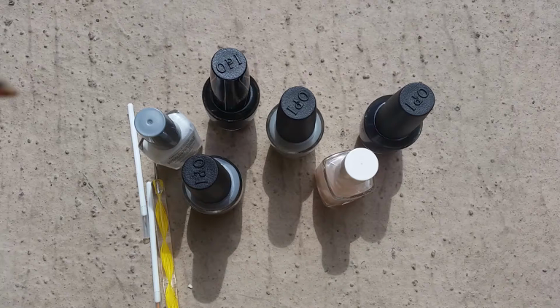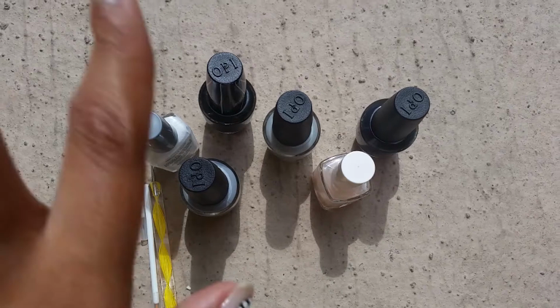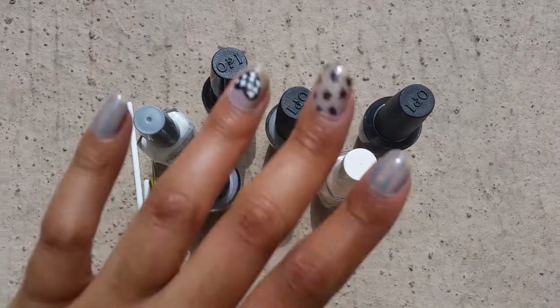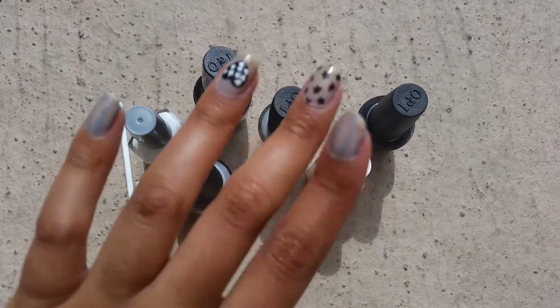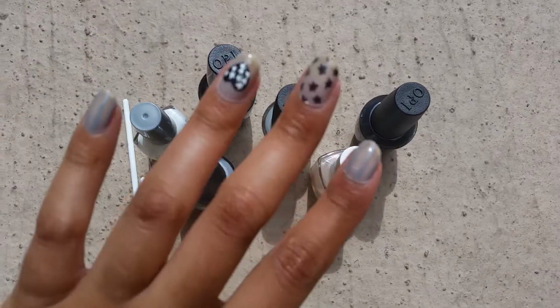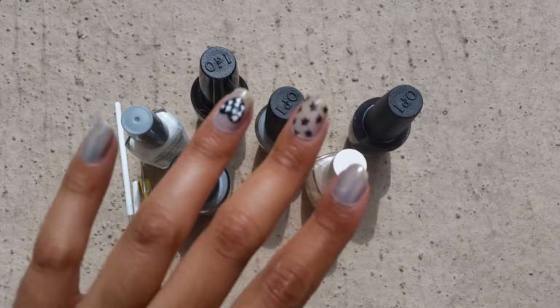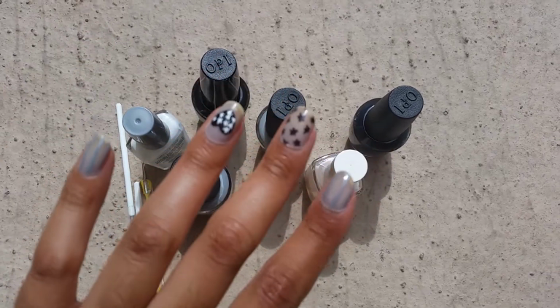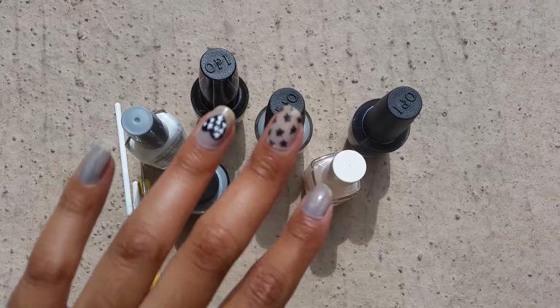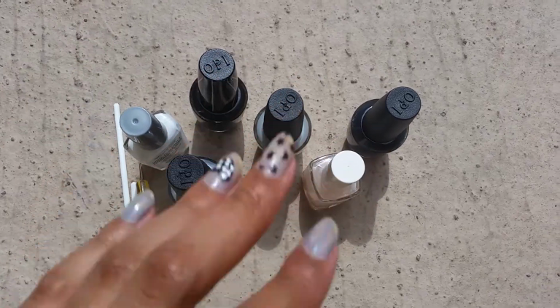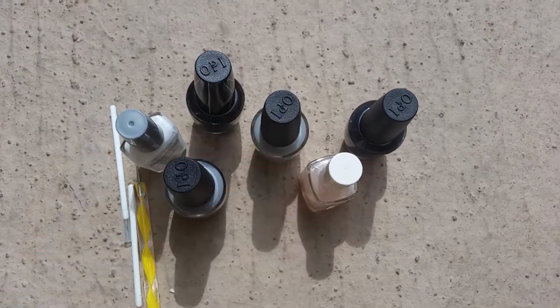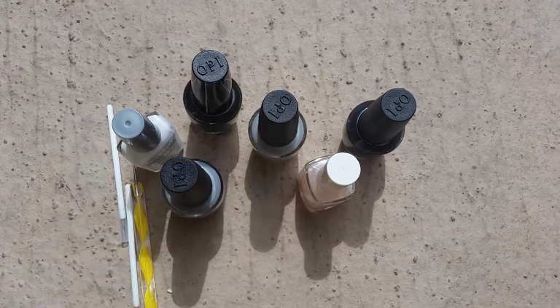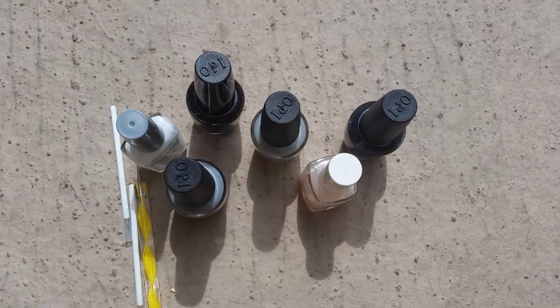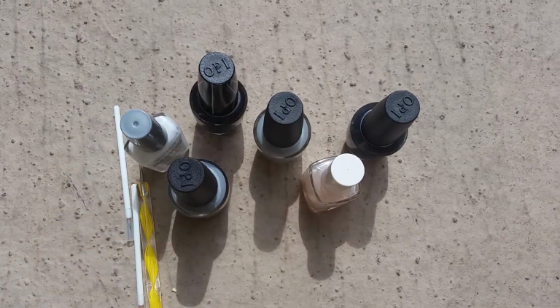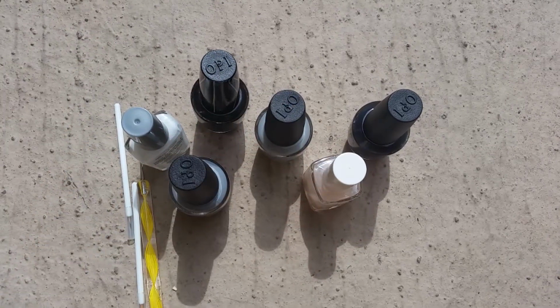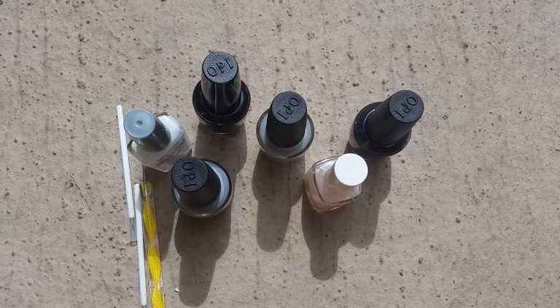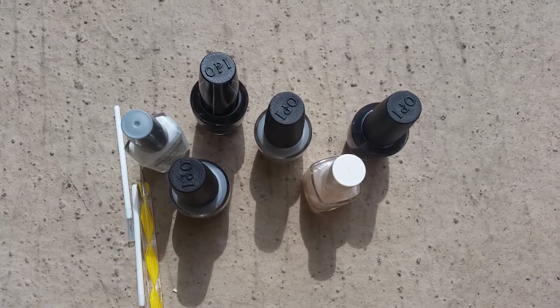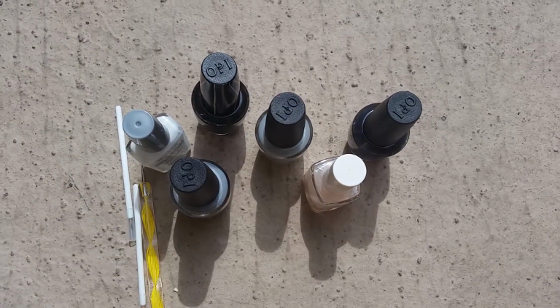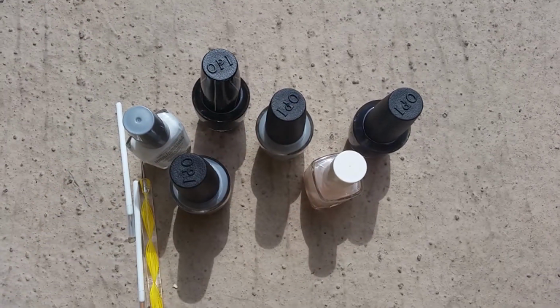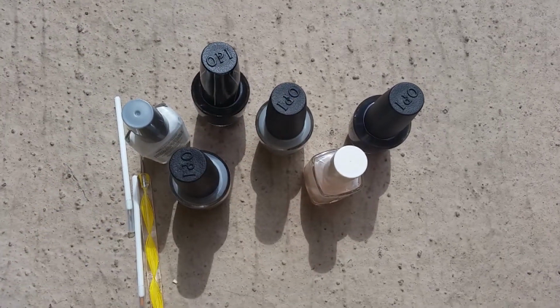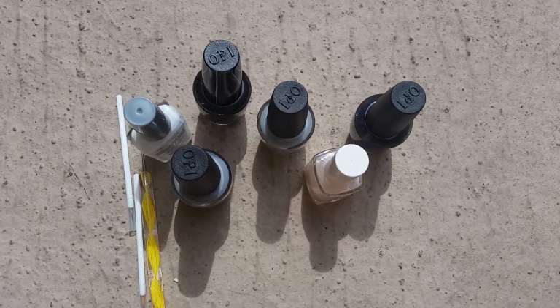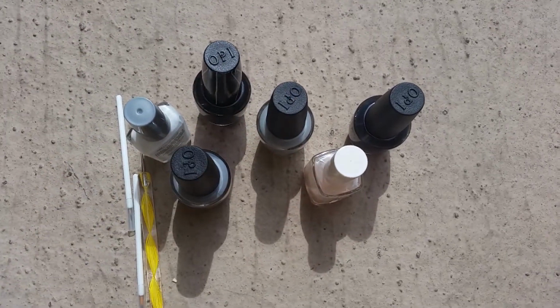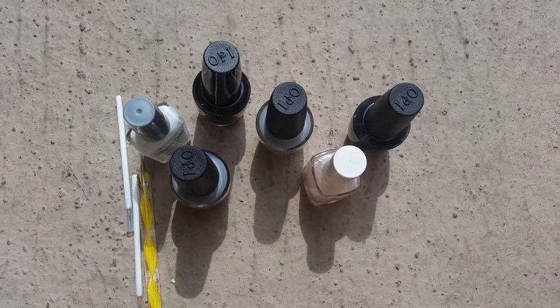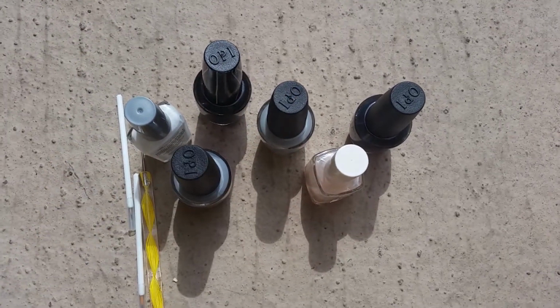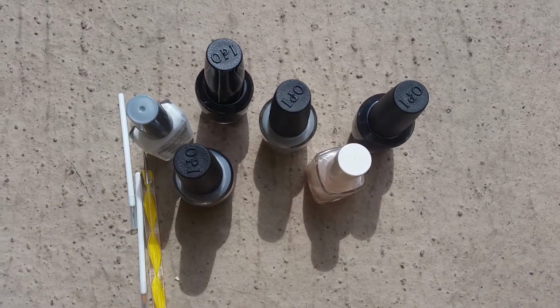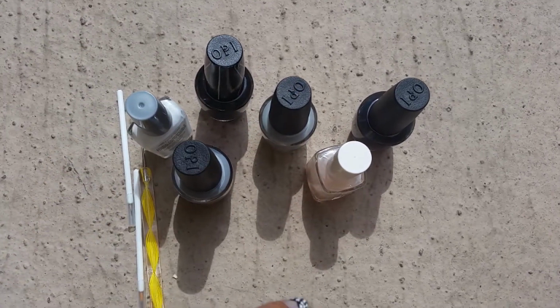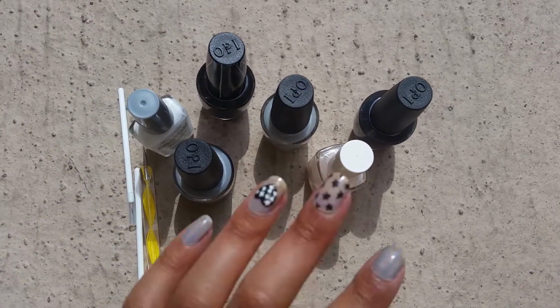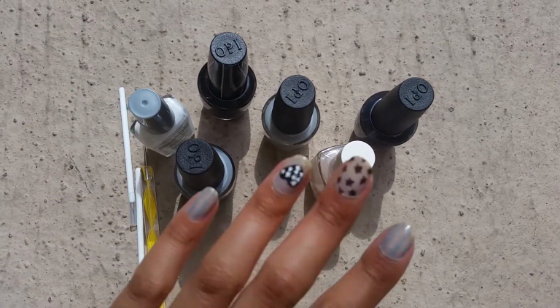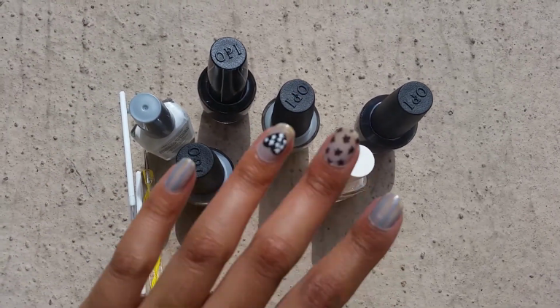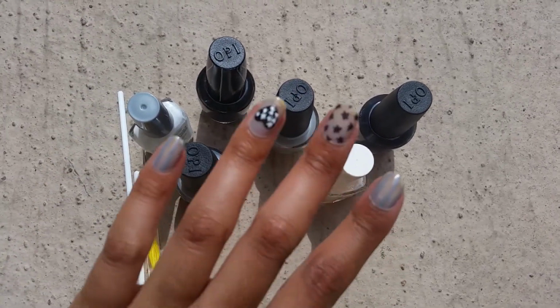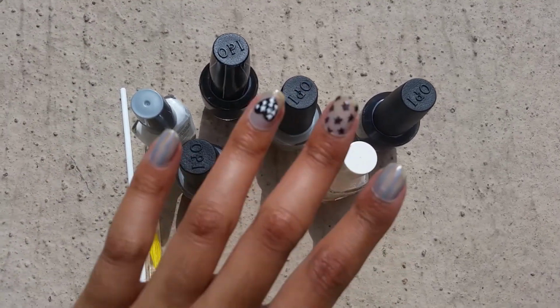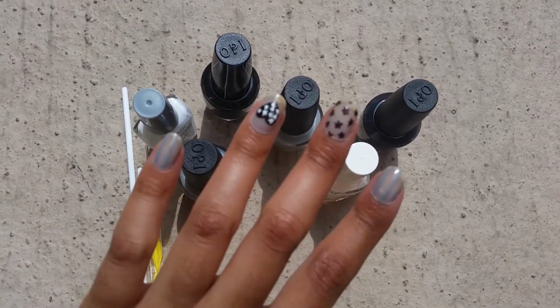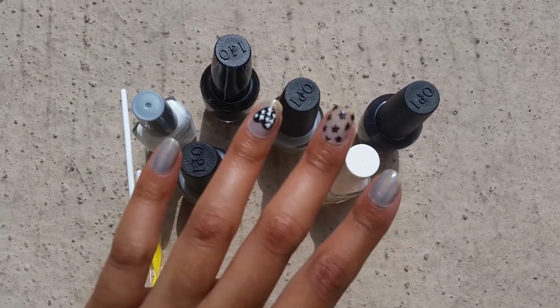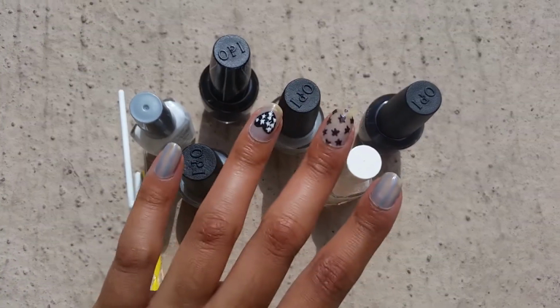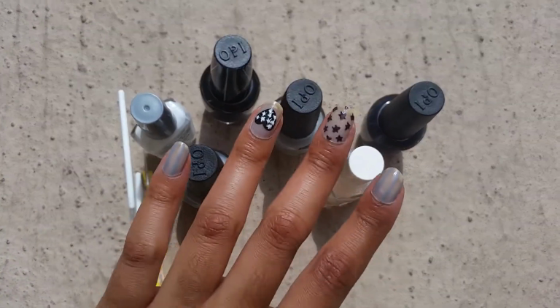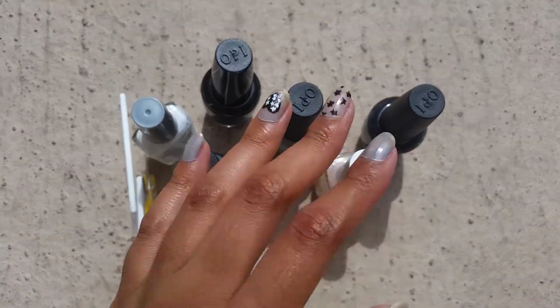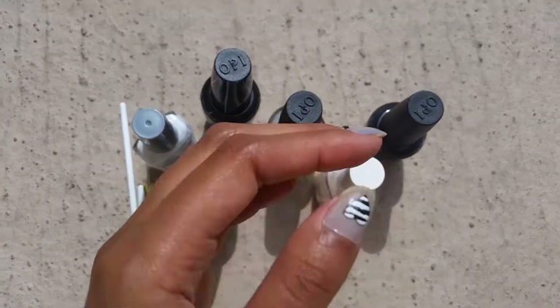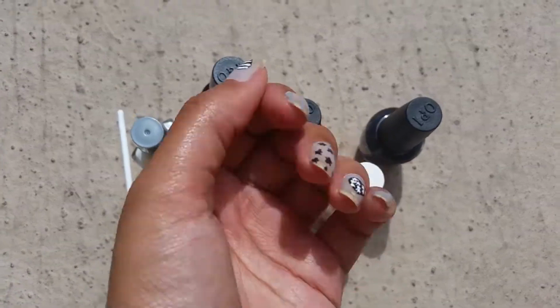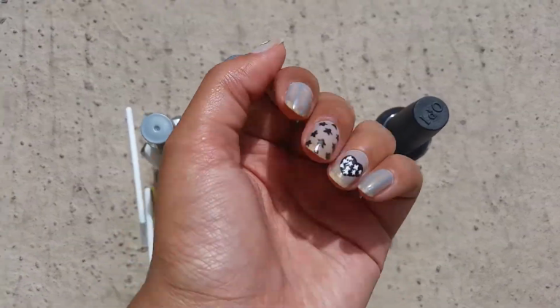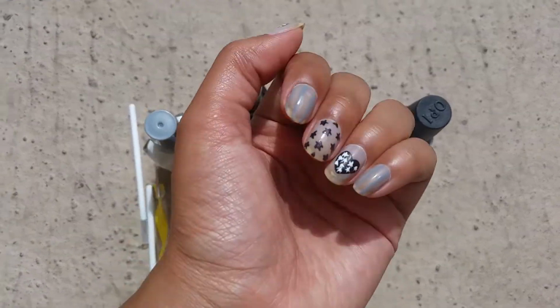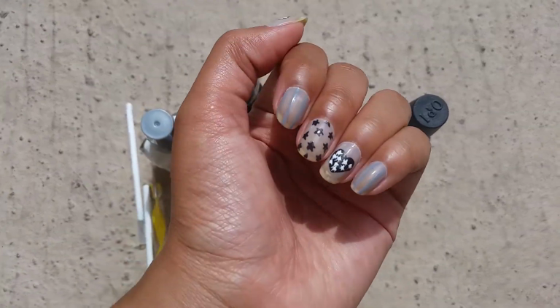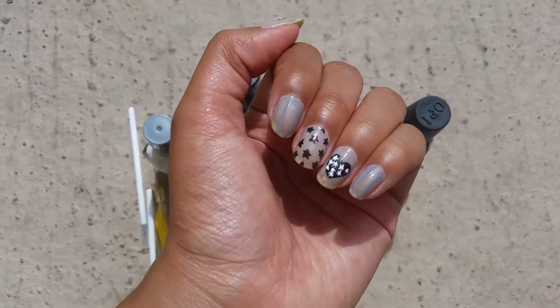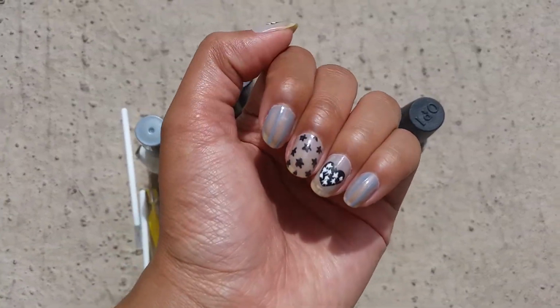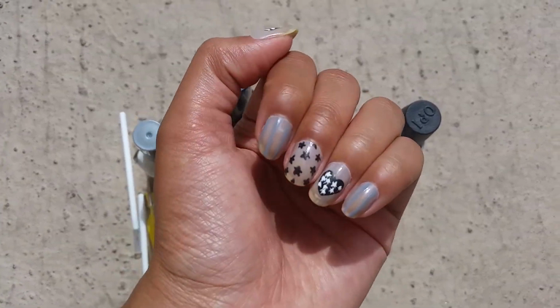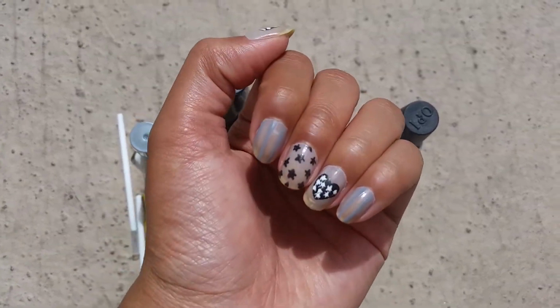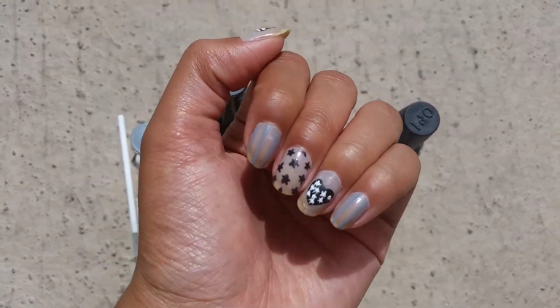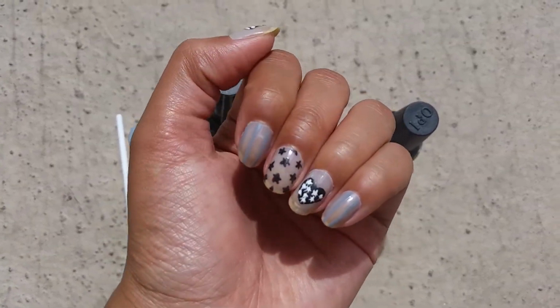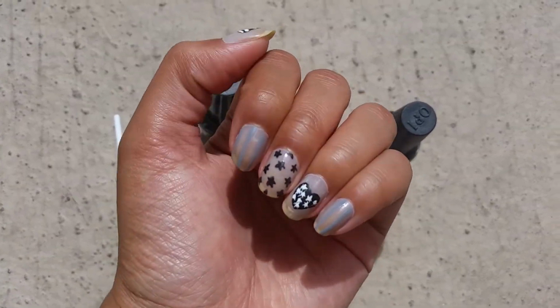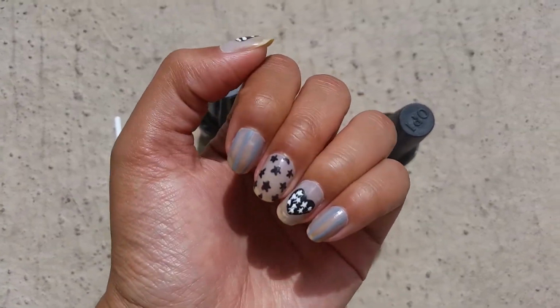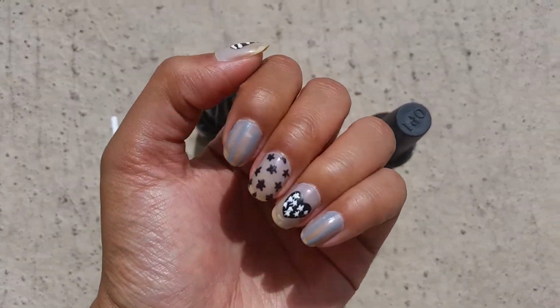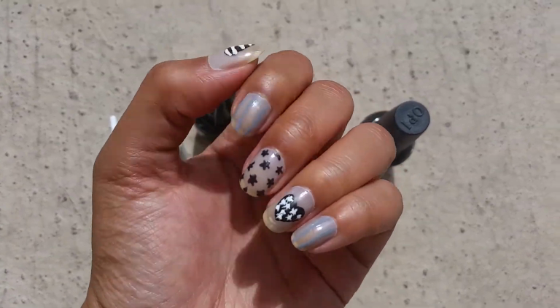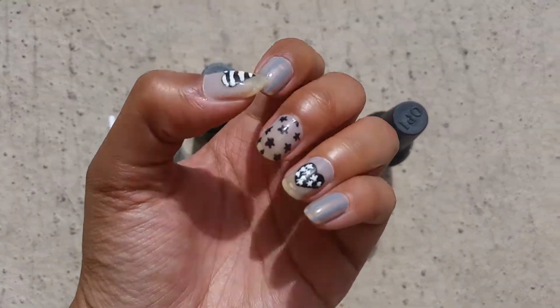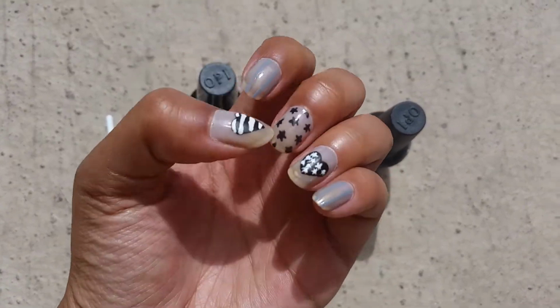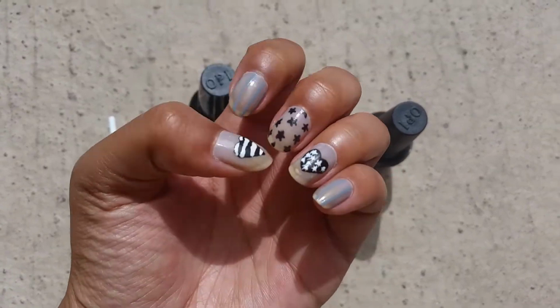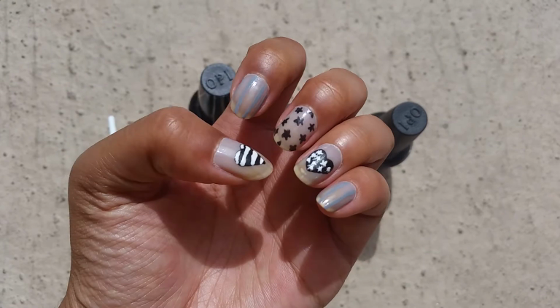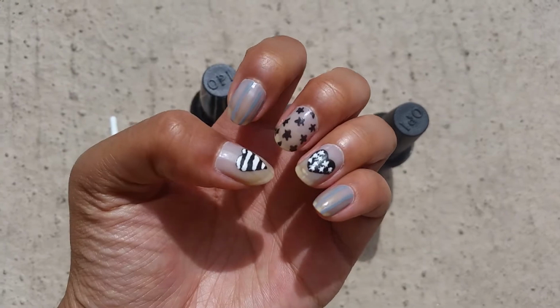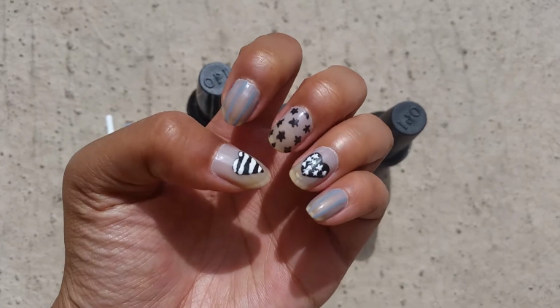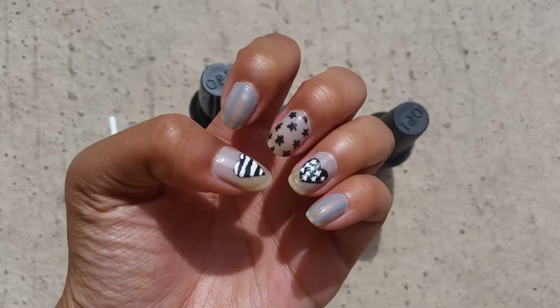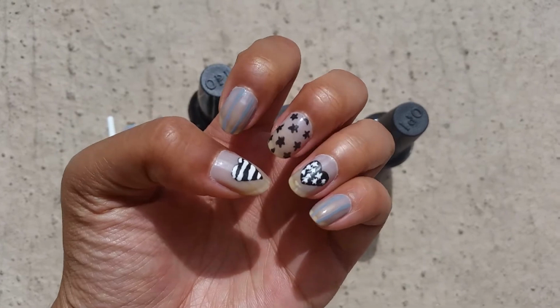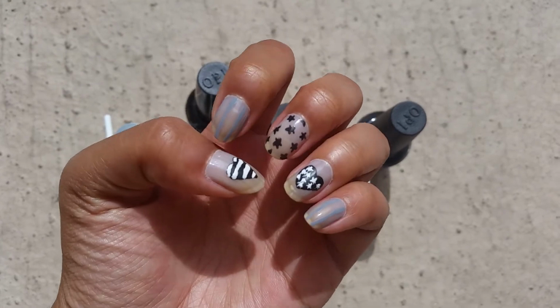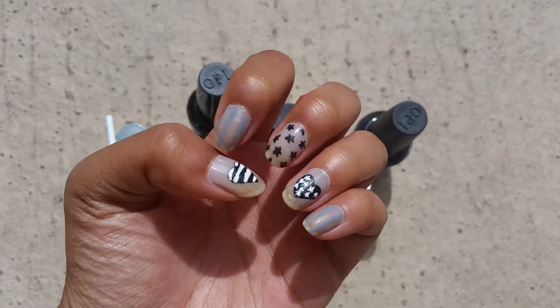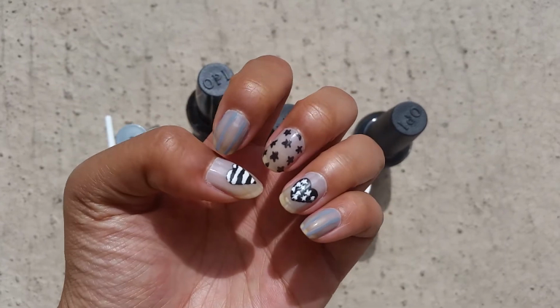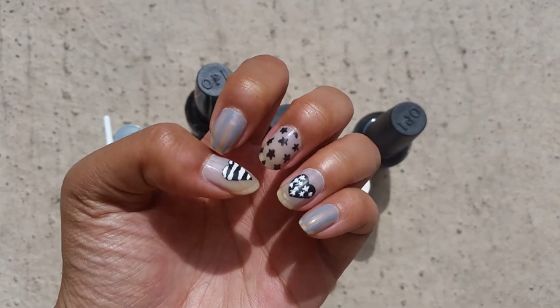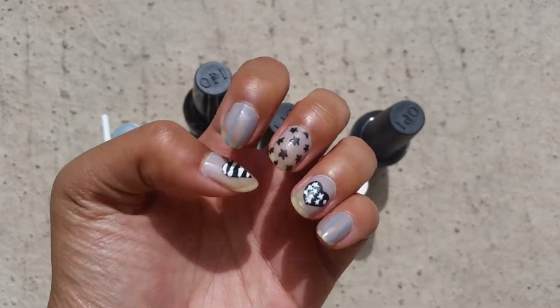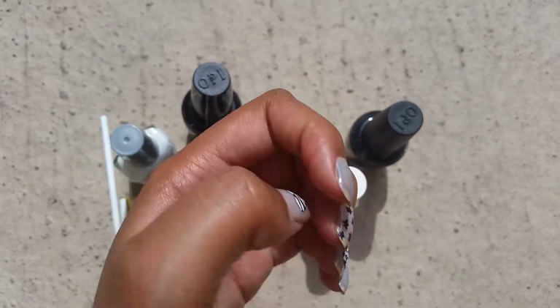Hi, so today I have another nail of the day and this is a special one because this is some nail art.